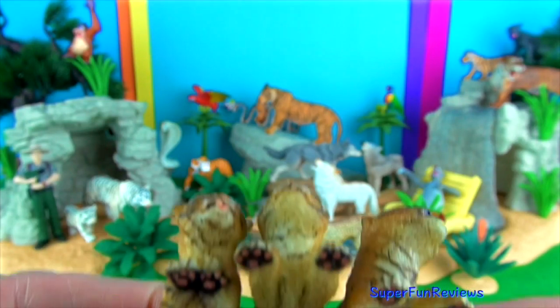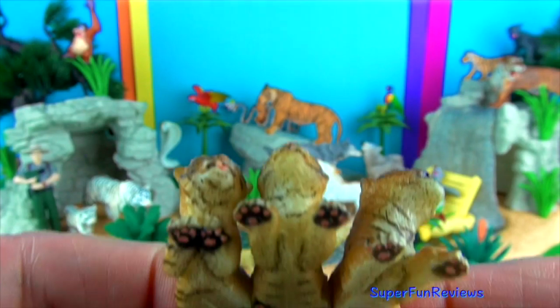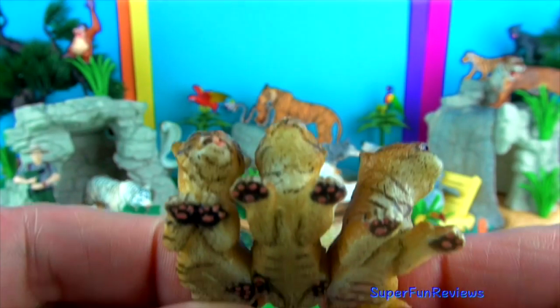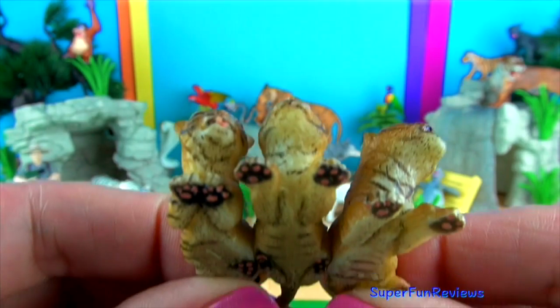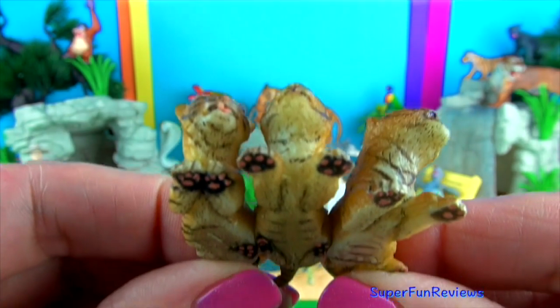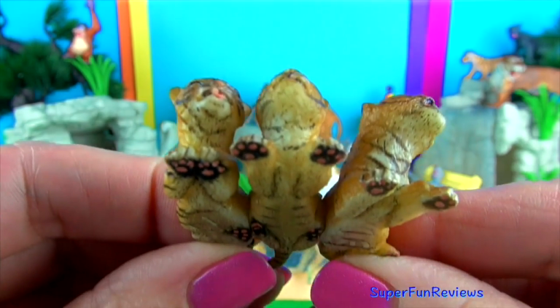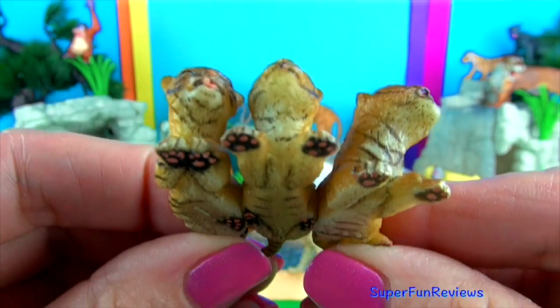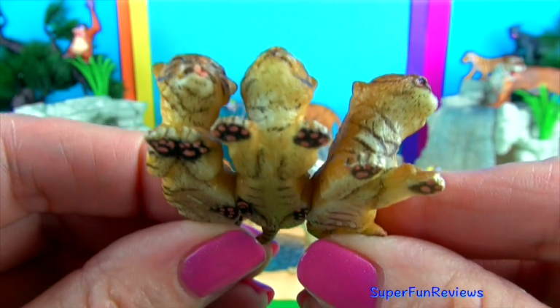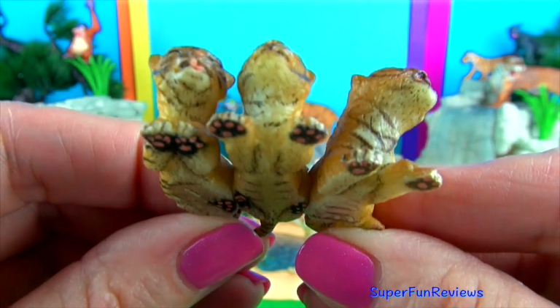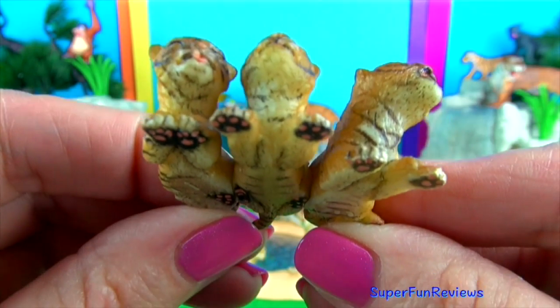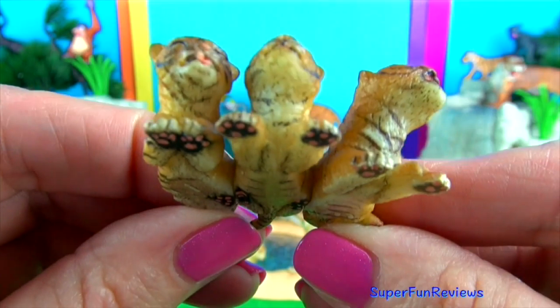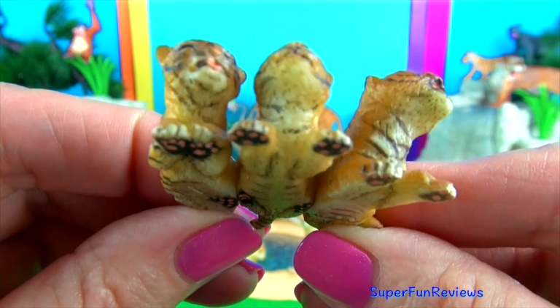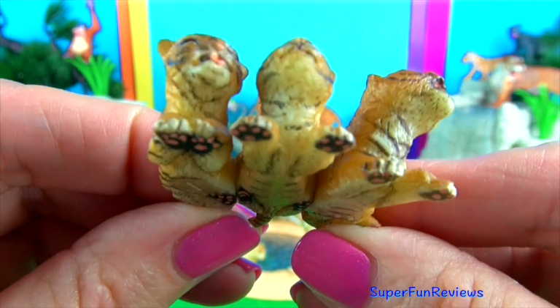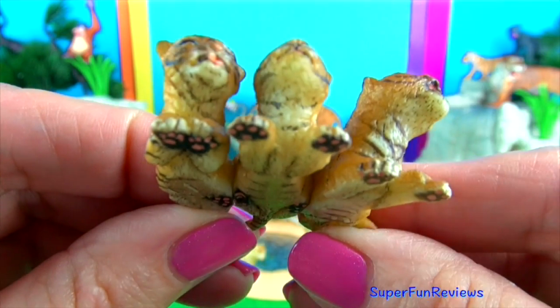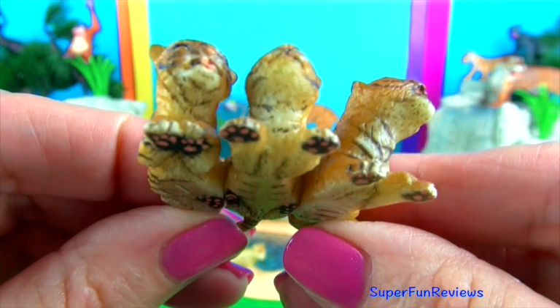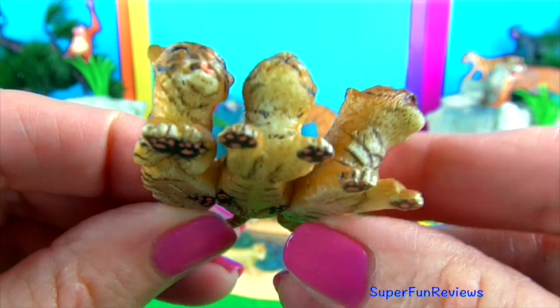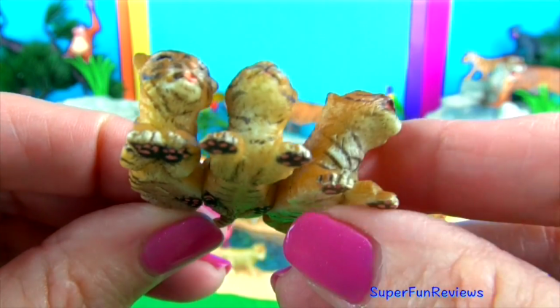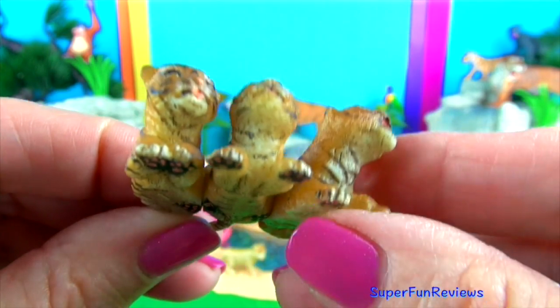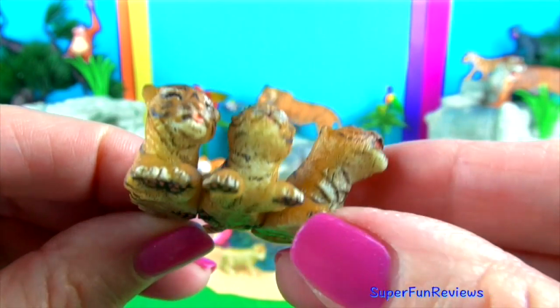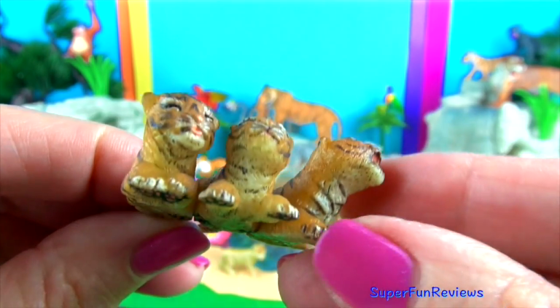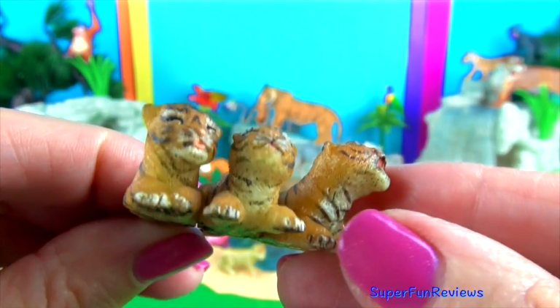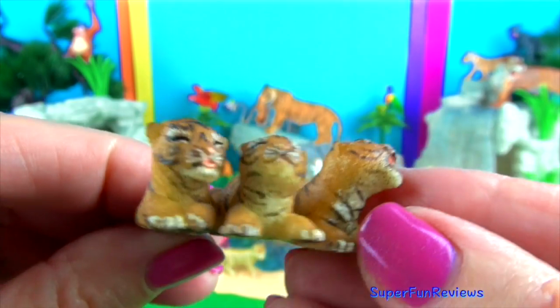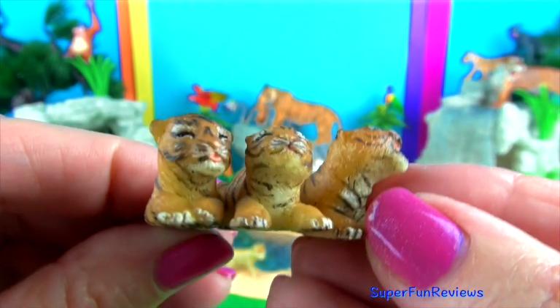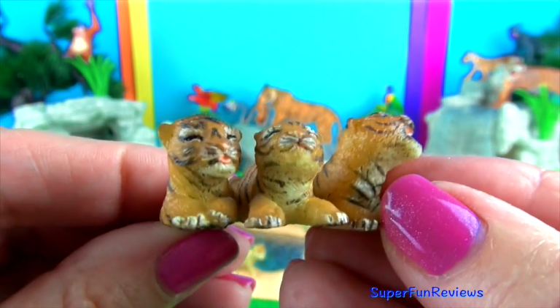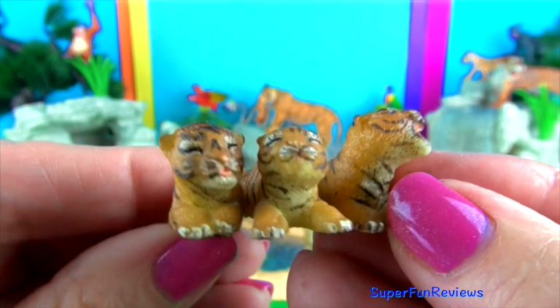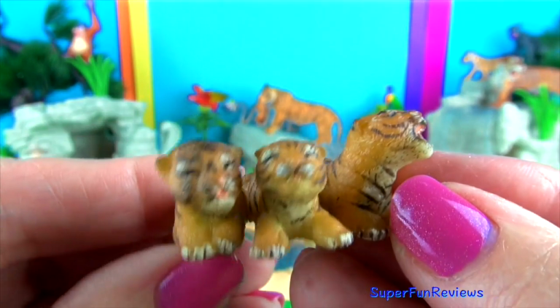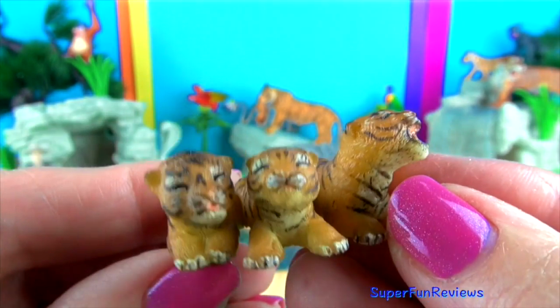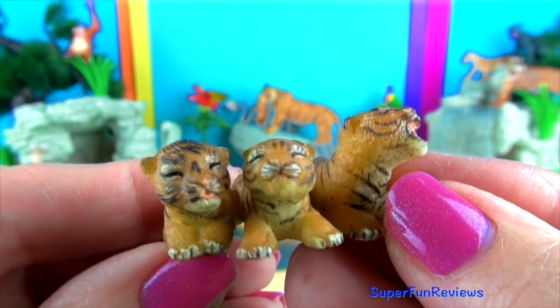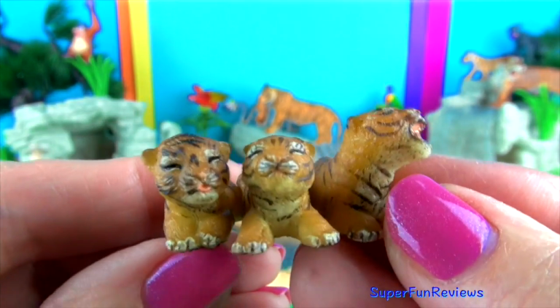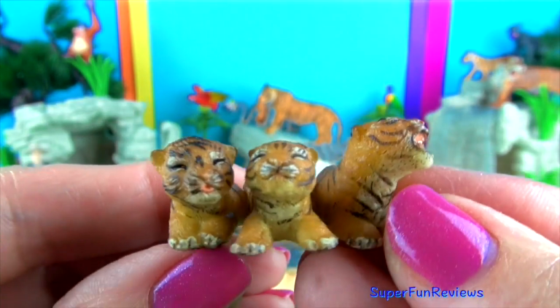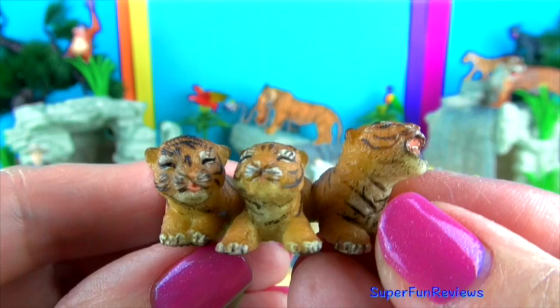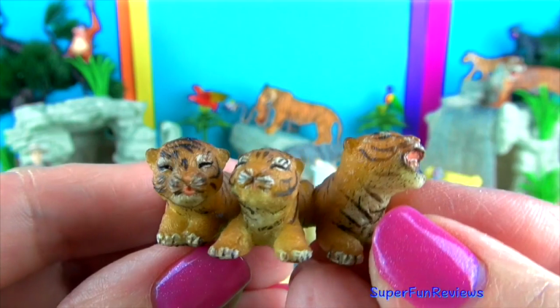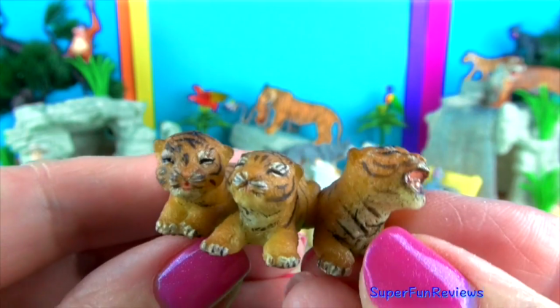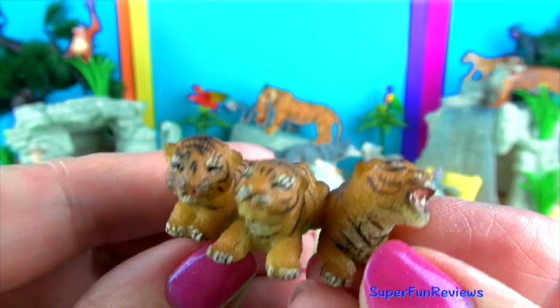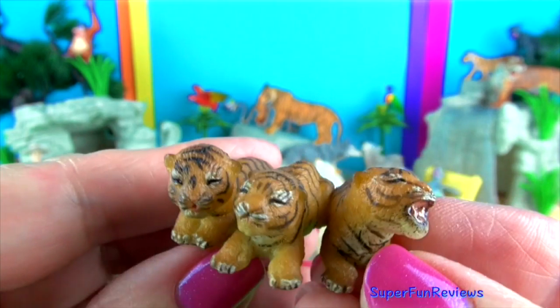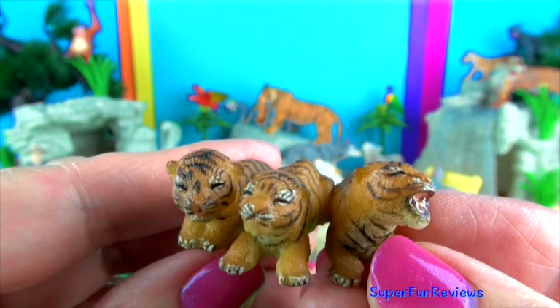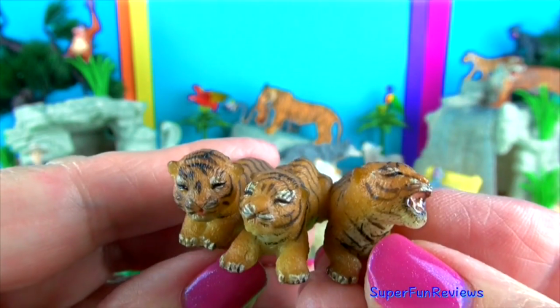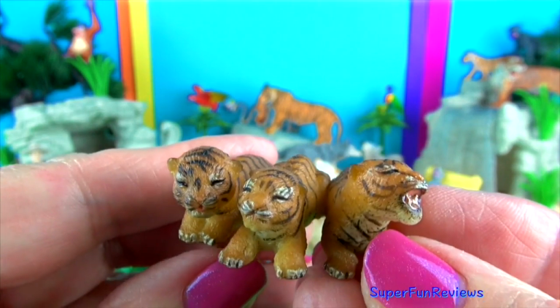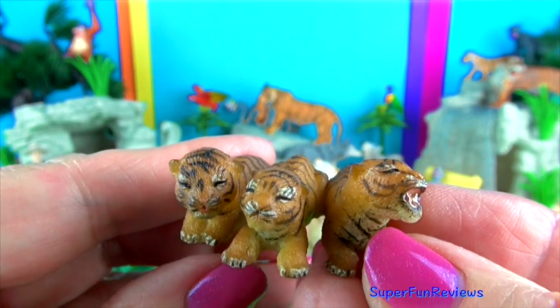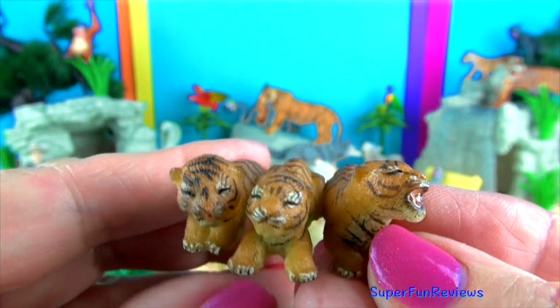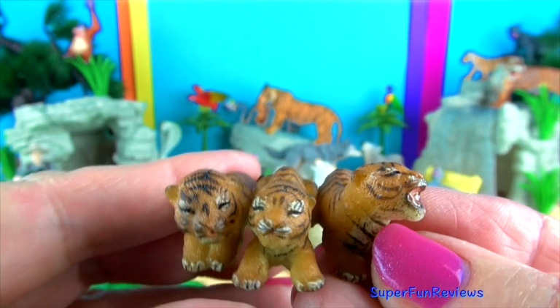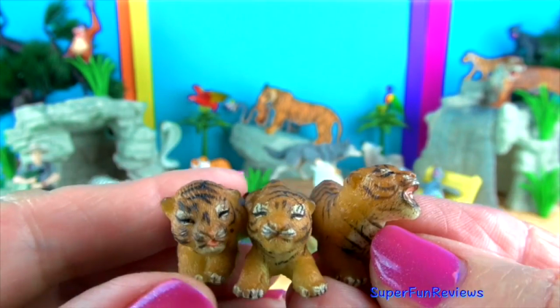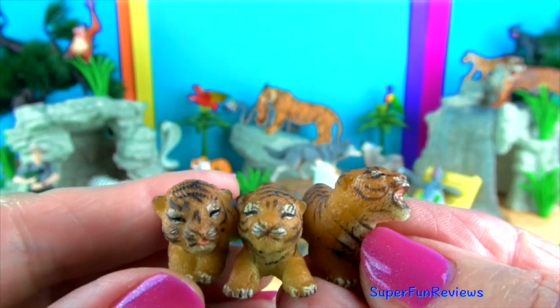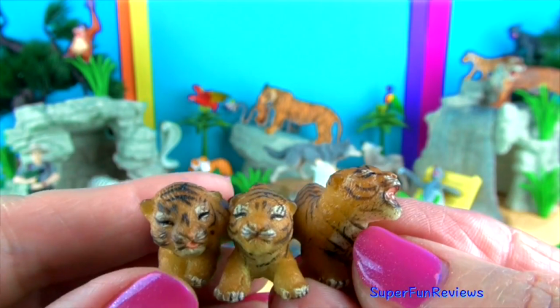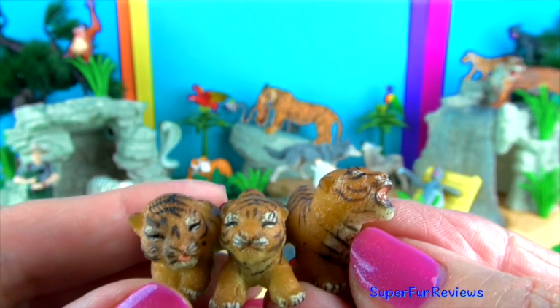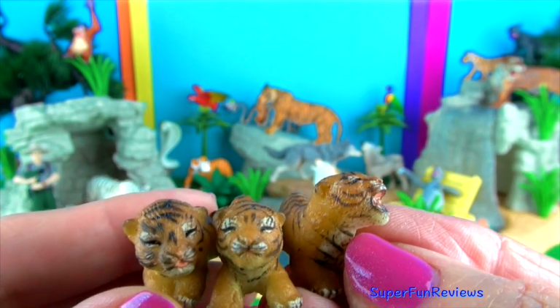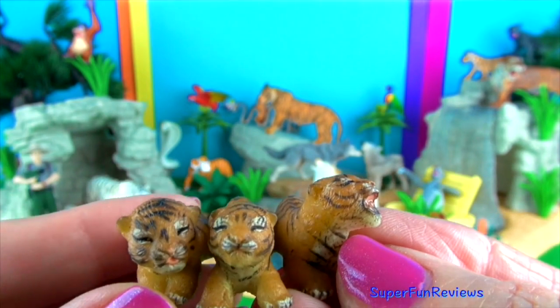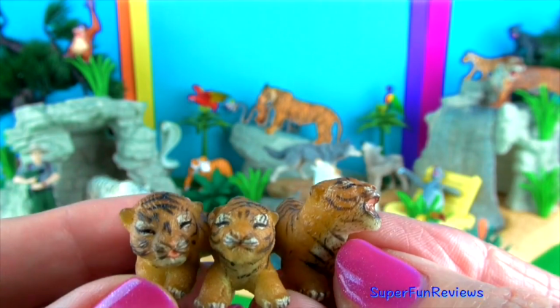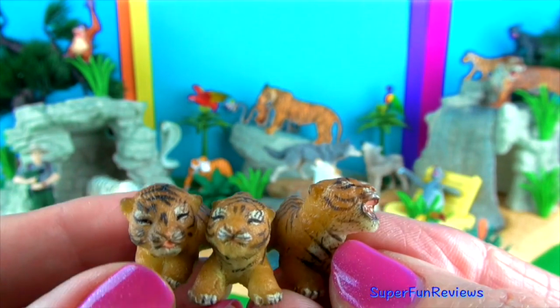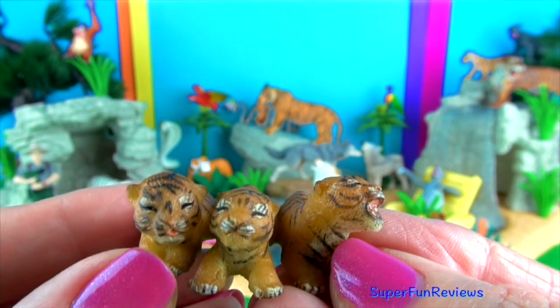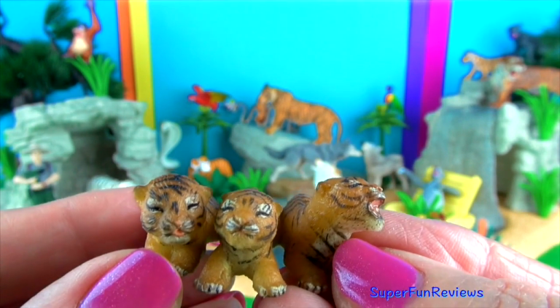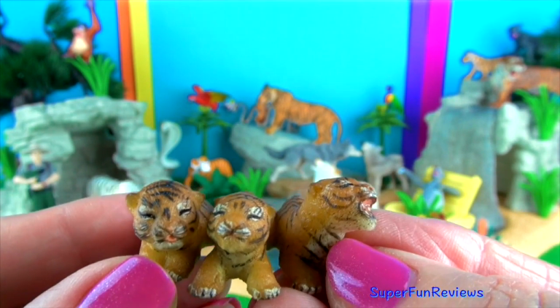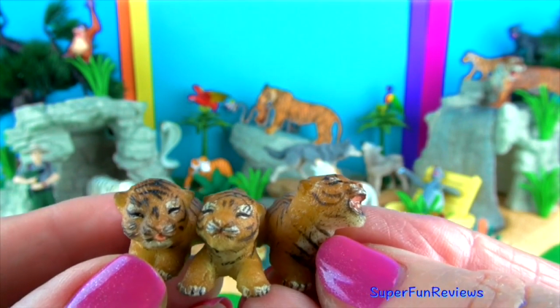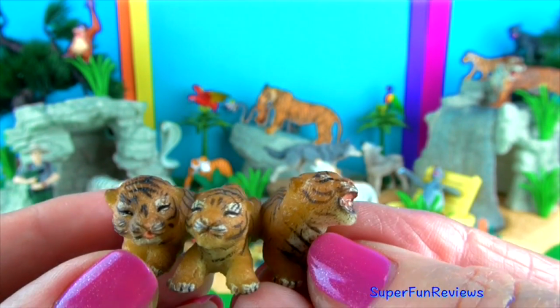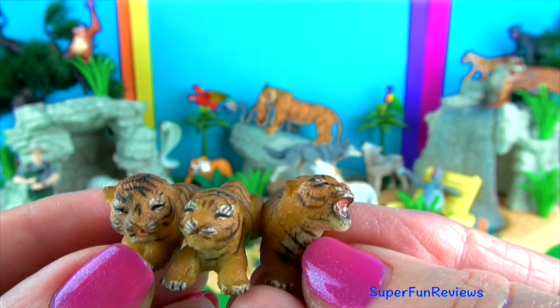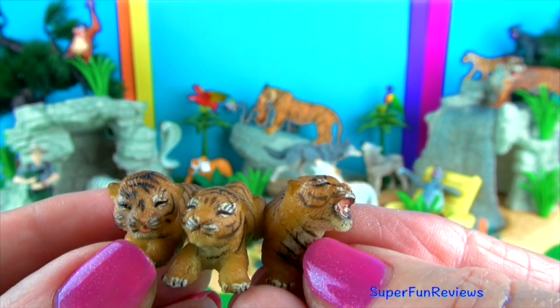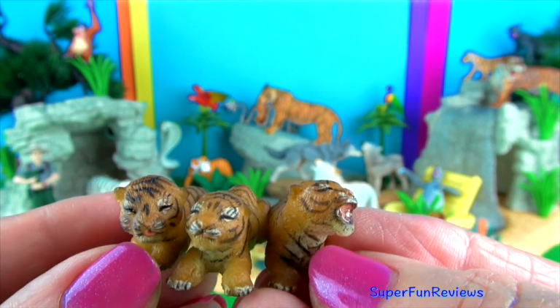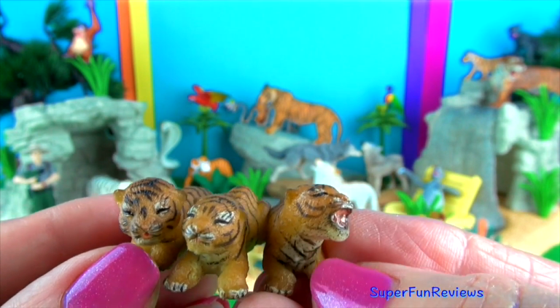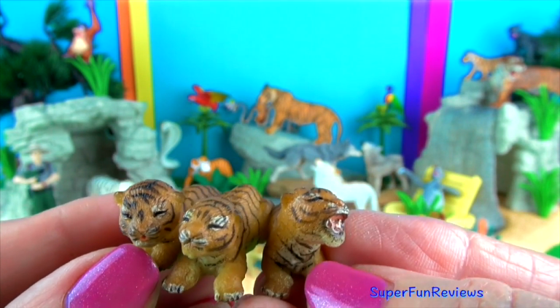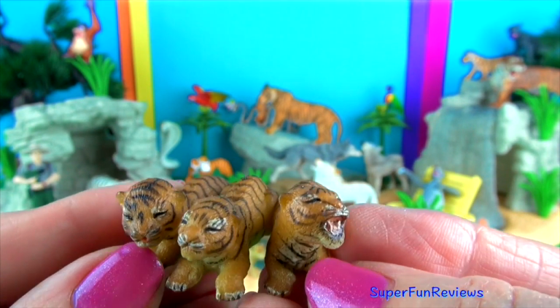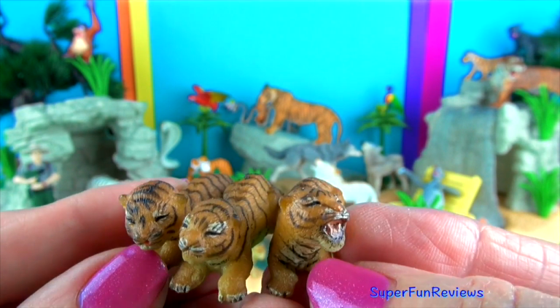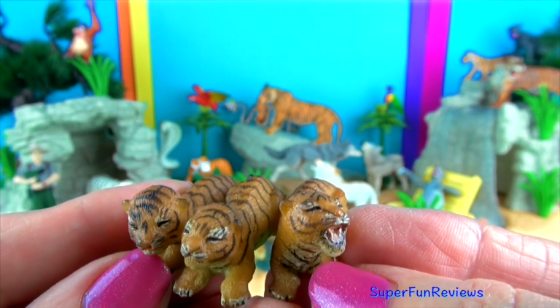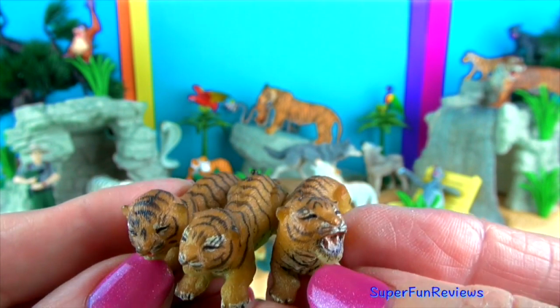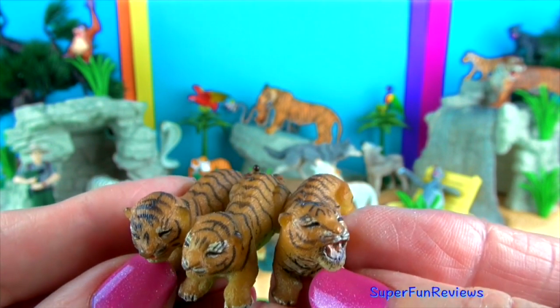Three newborn cubs still have their eyes closed. Their eyes will open when they are between six and twelve days old.